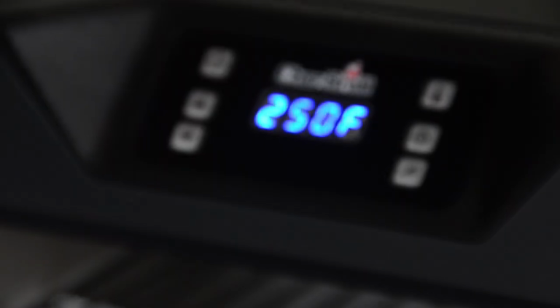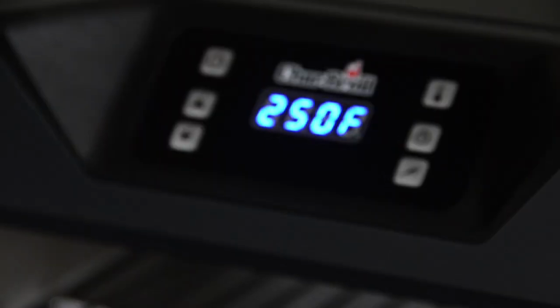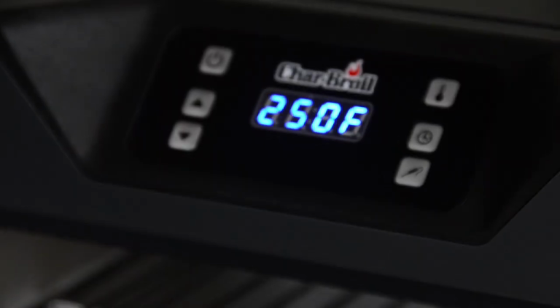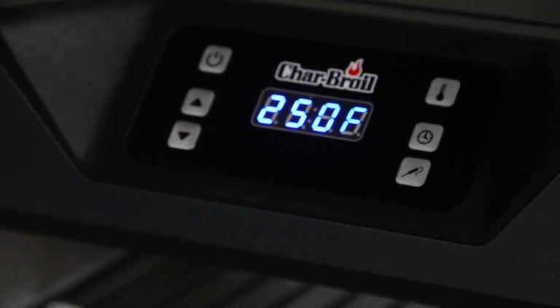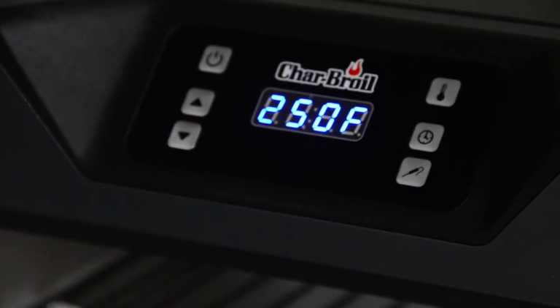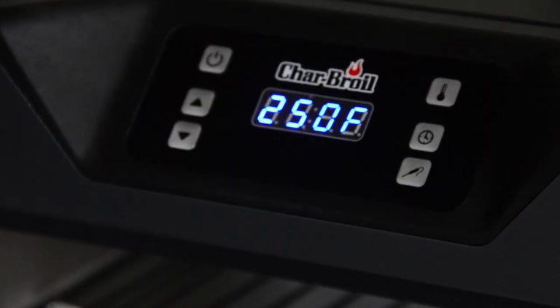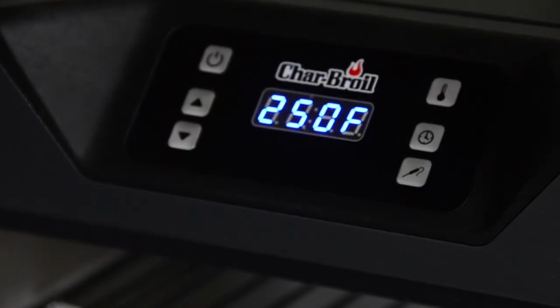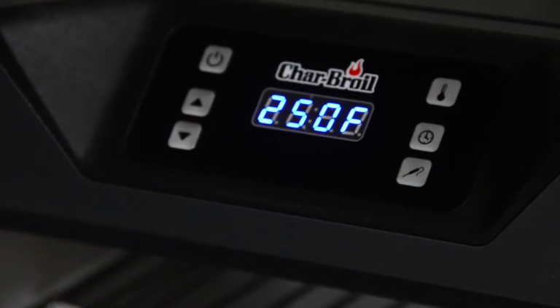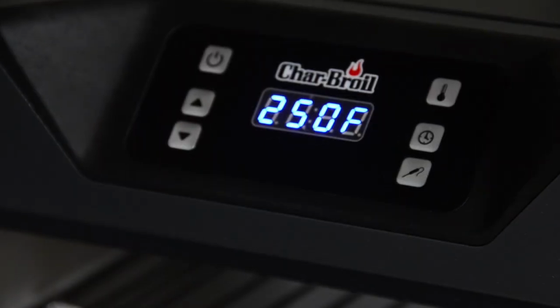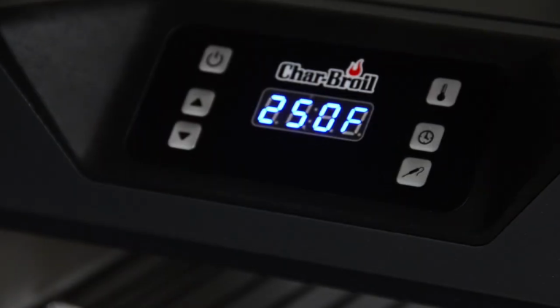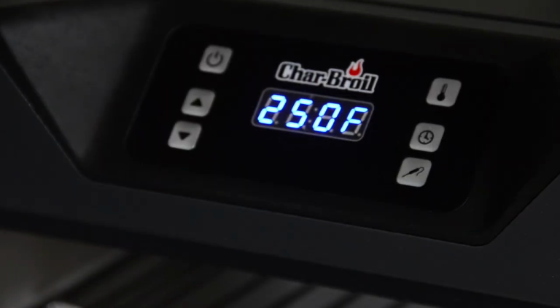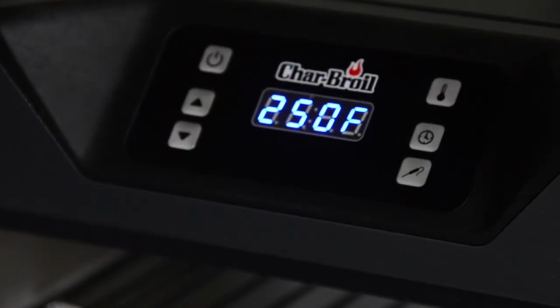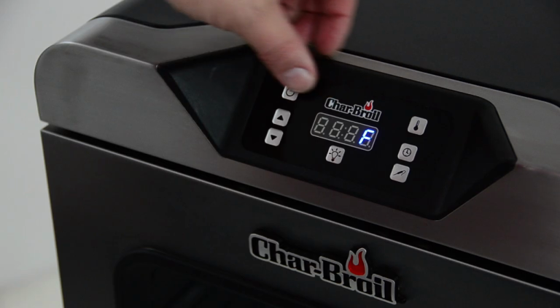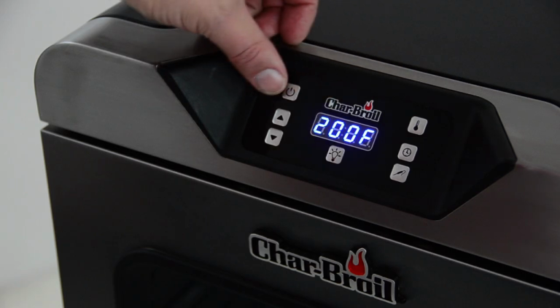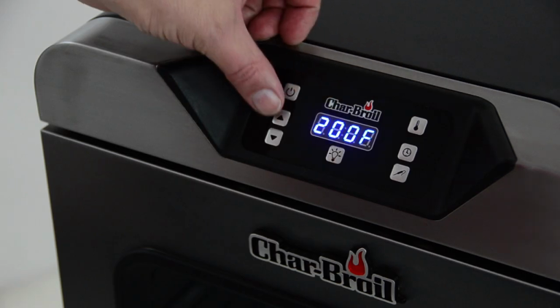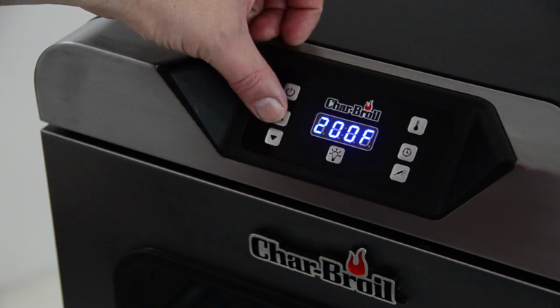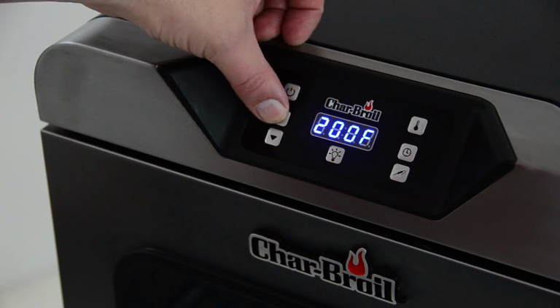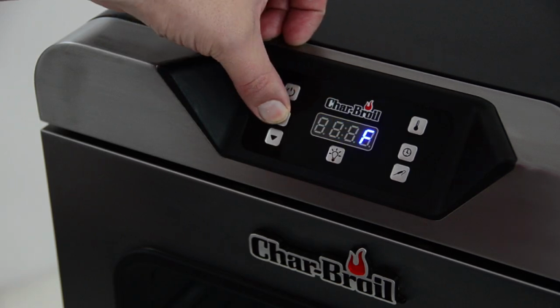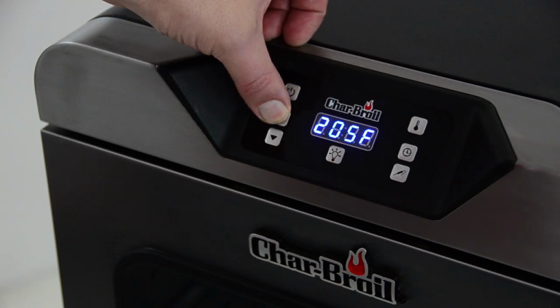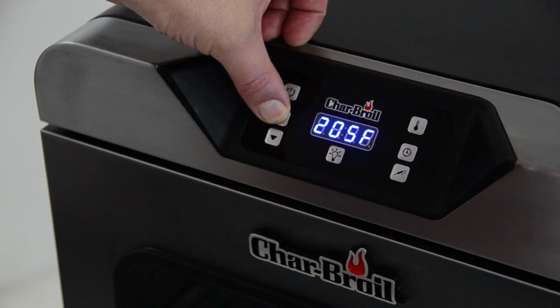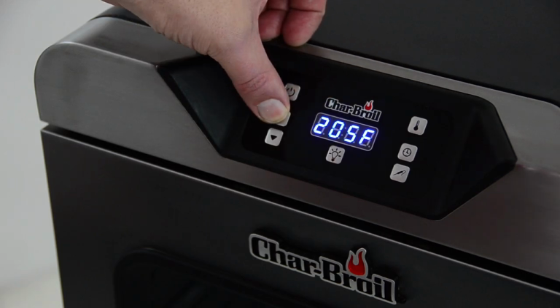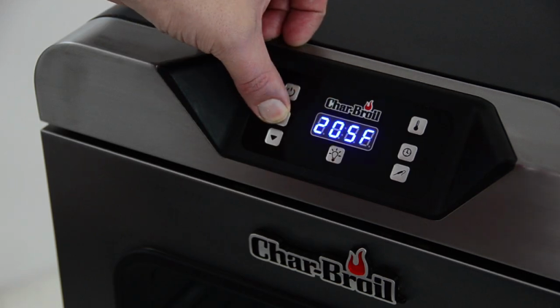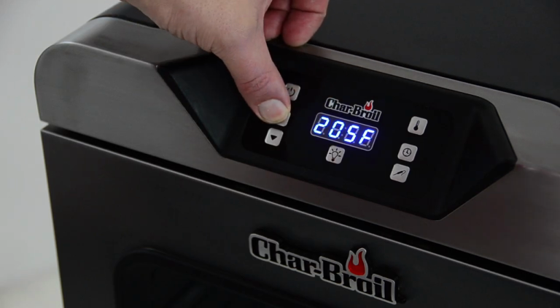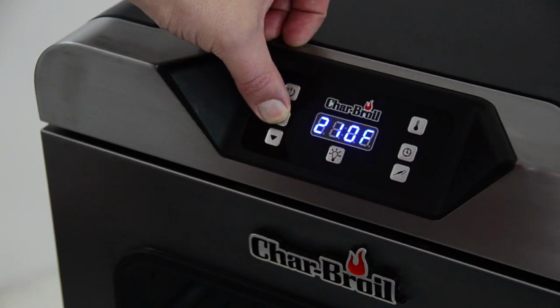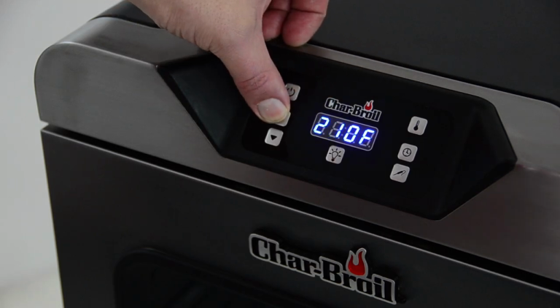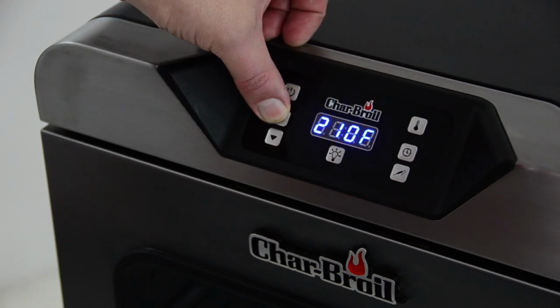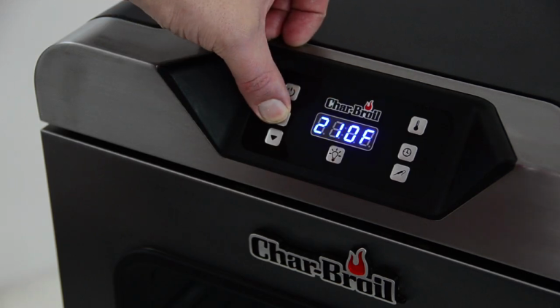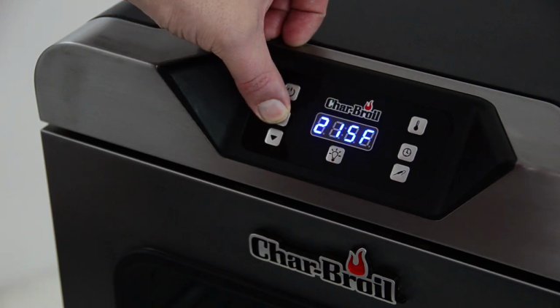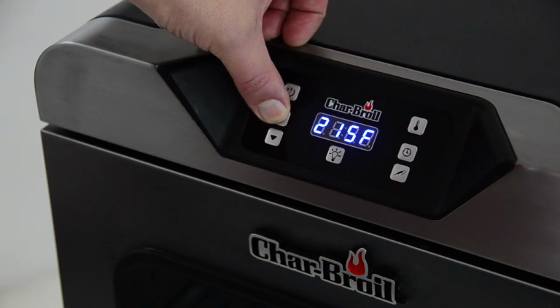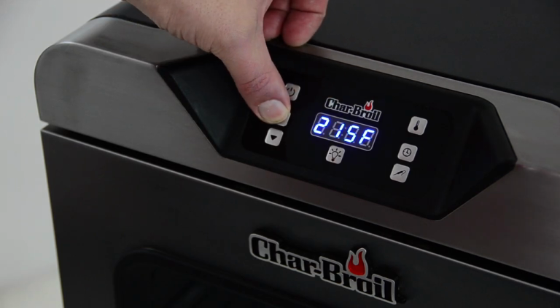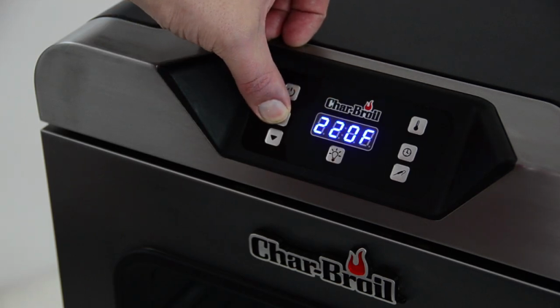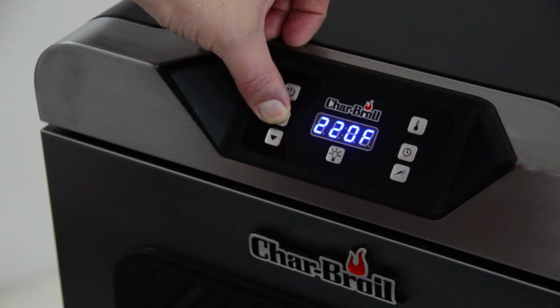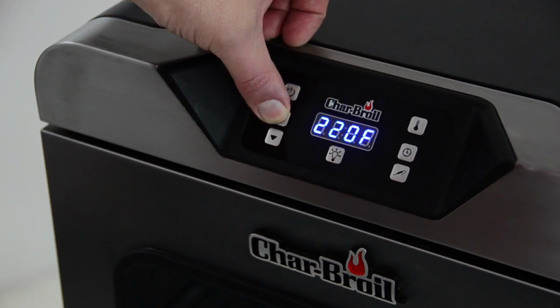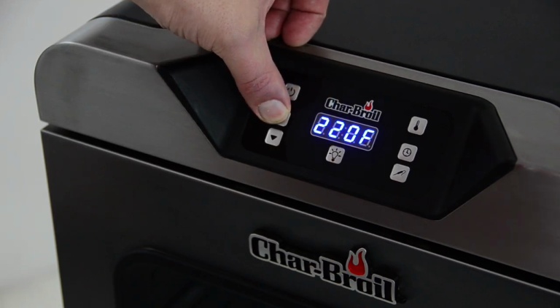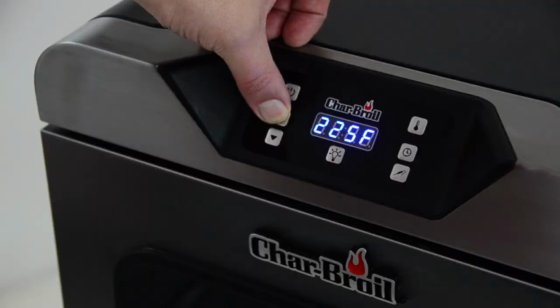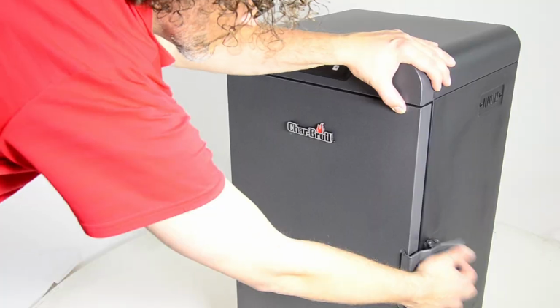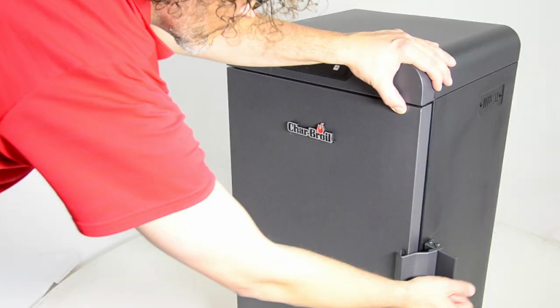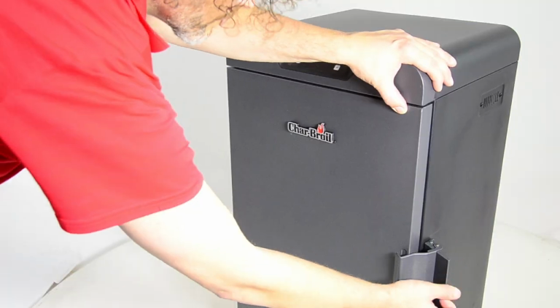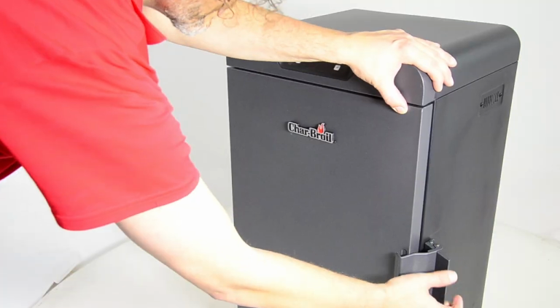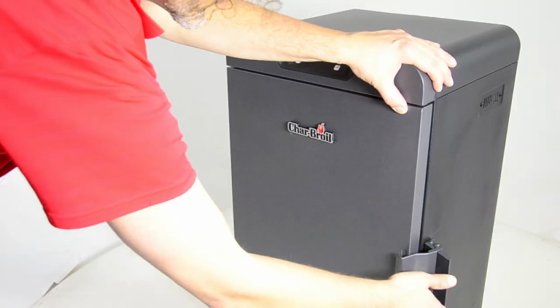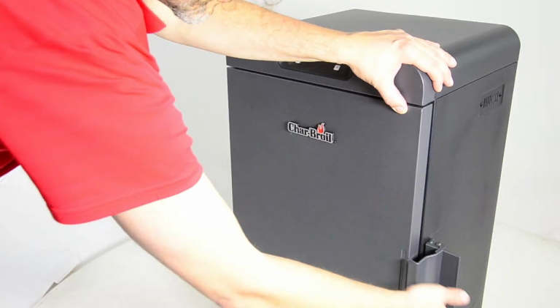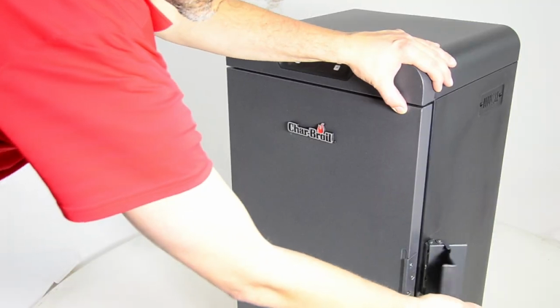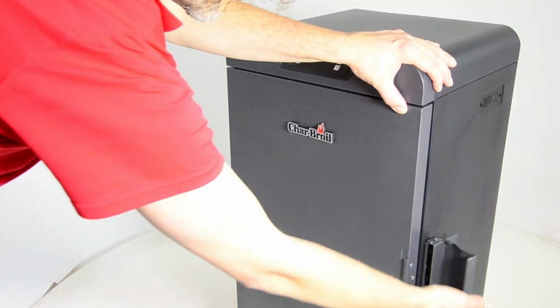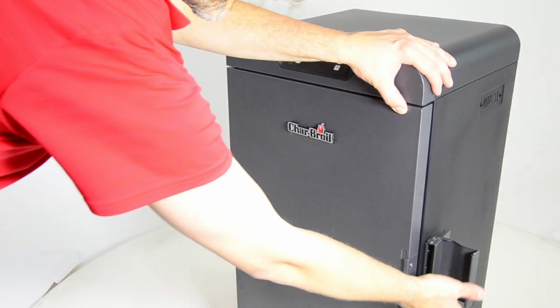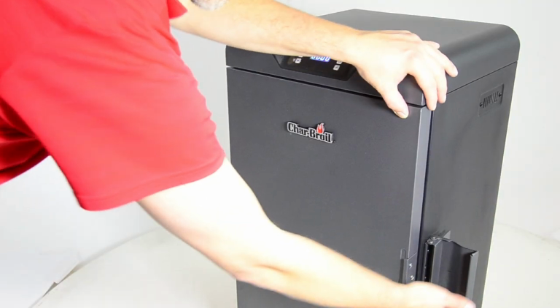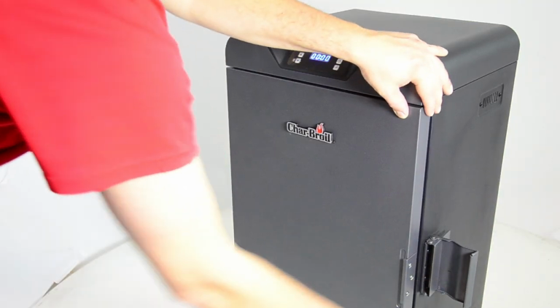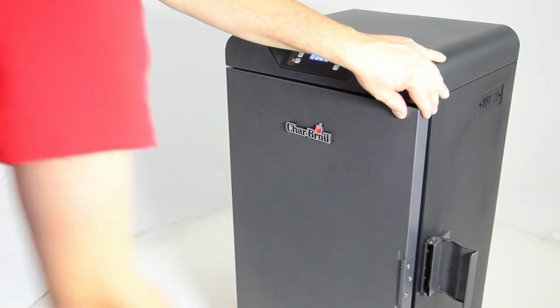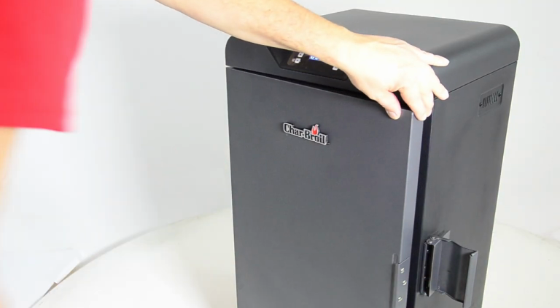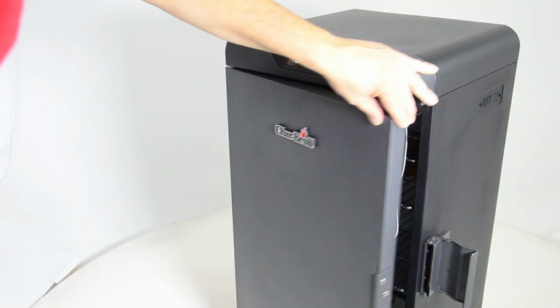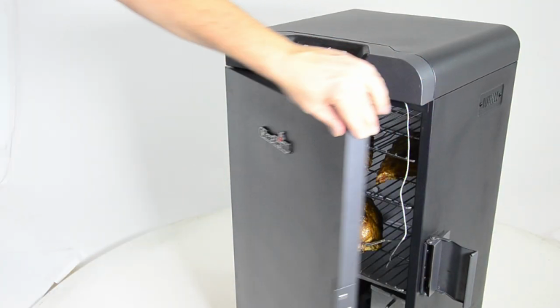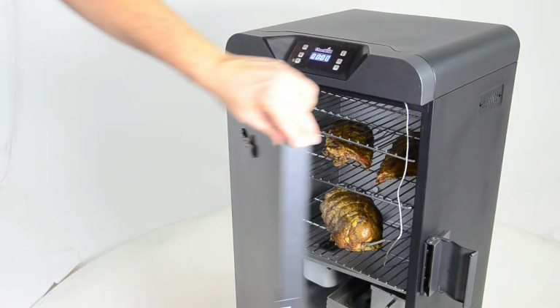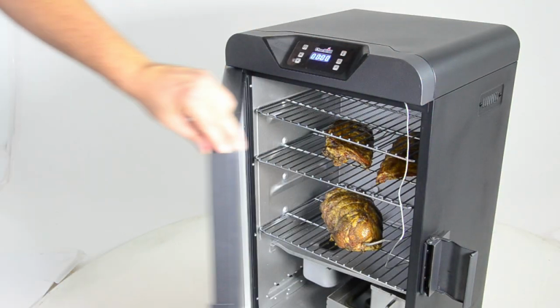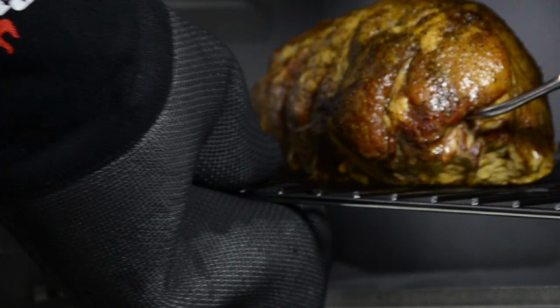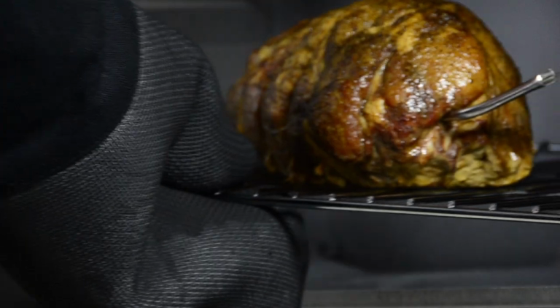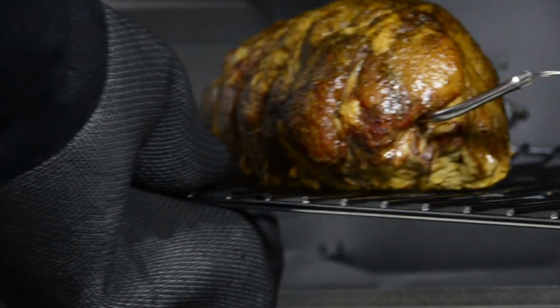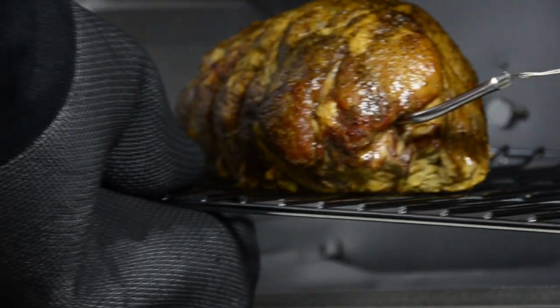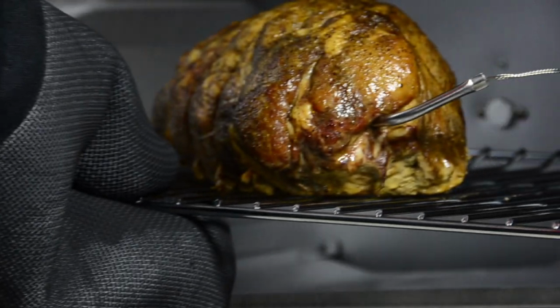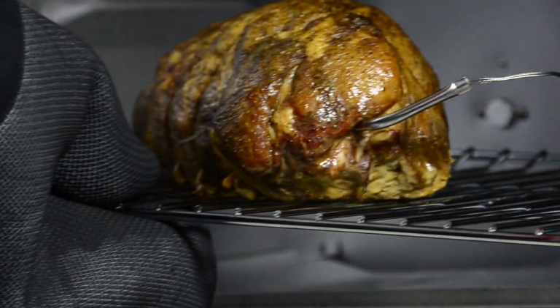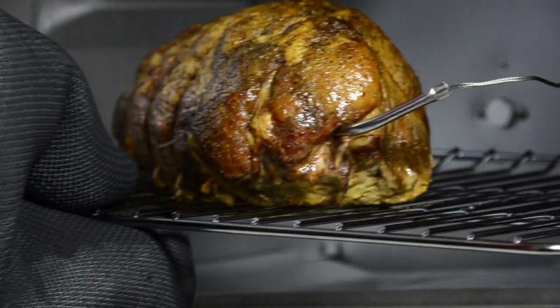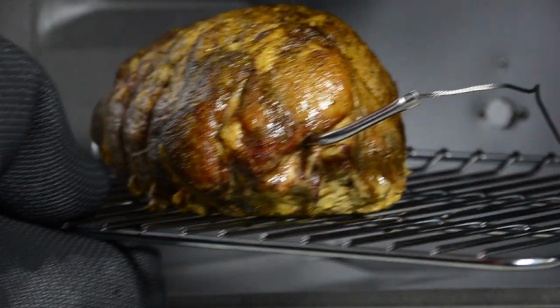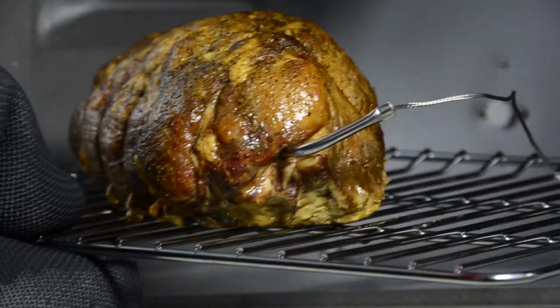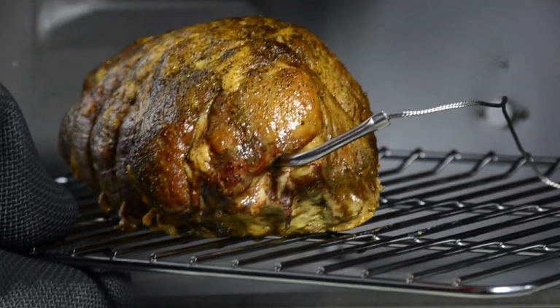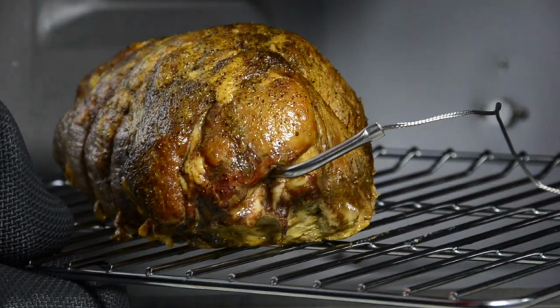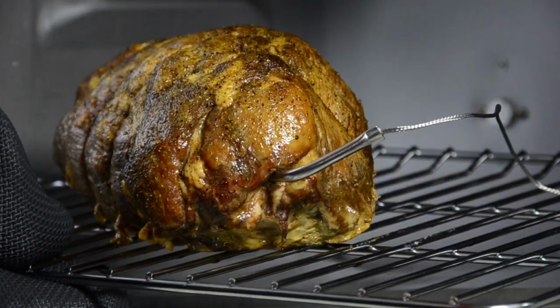Intuitive controls. We've designed digital controls you'll understand instantly. Plus, they'll alert you when your food is done and keep it warm until you're ready to eat.